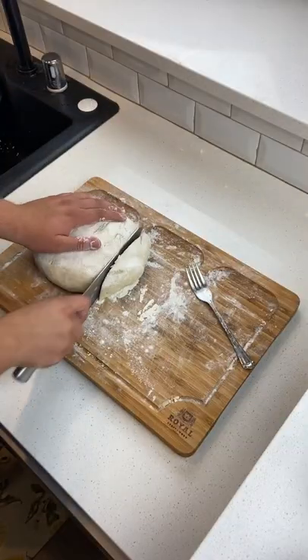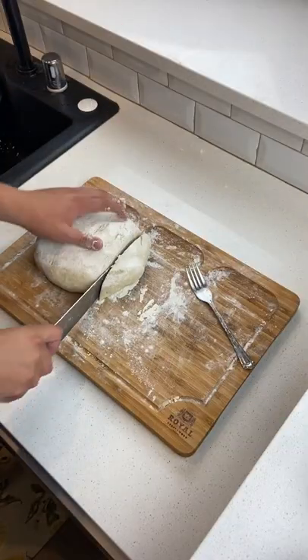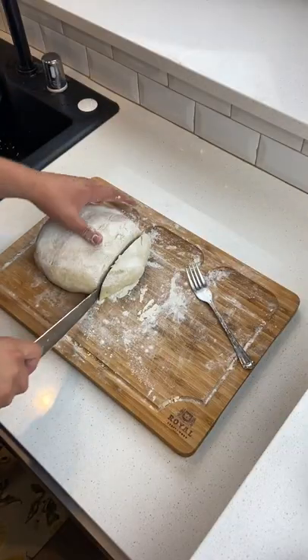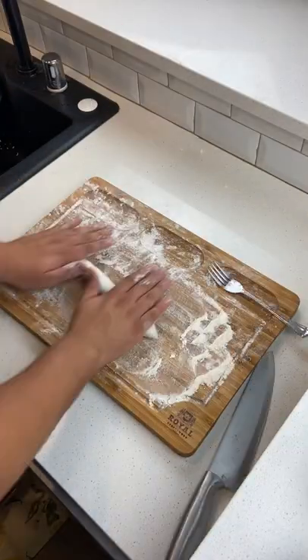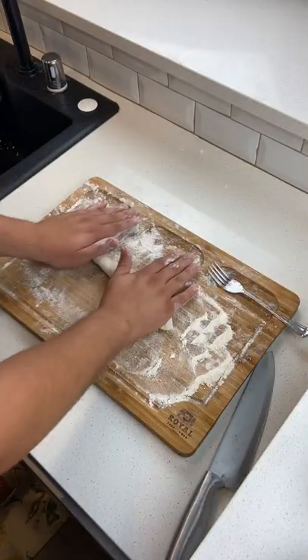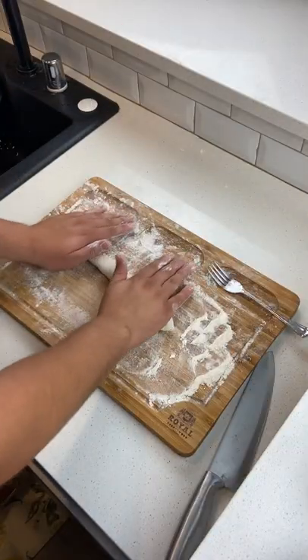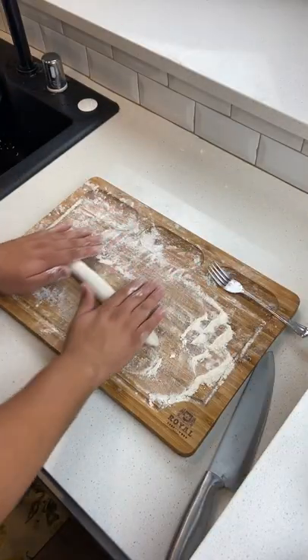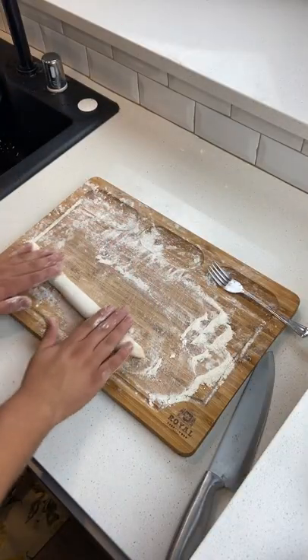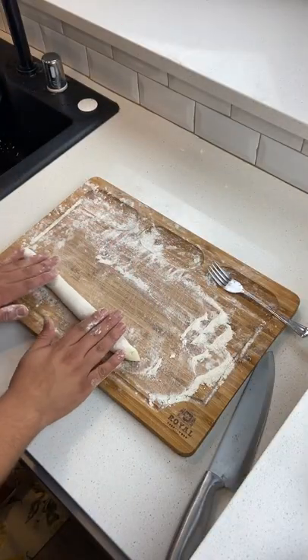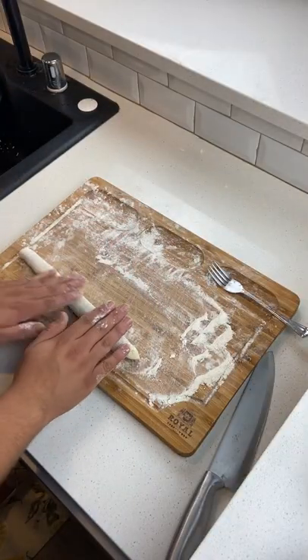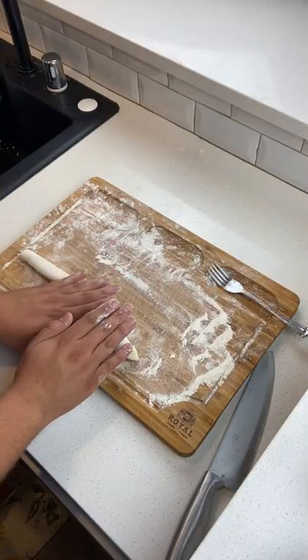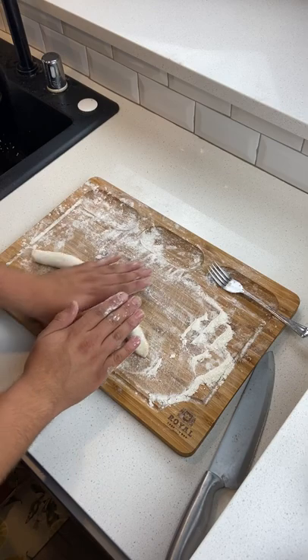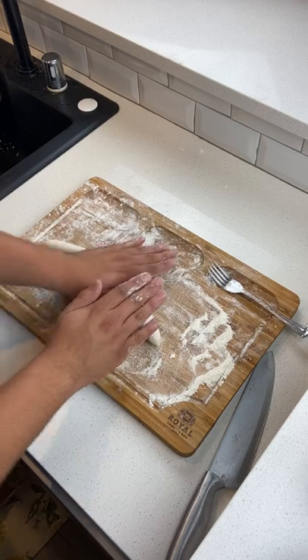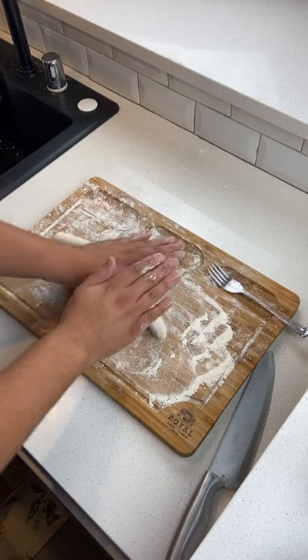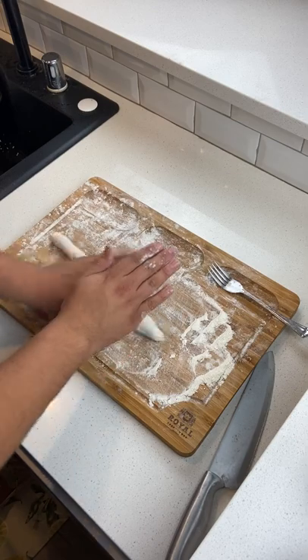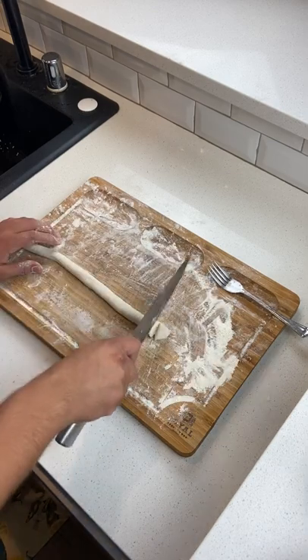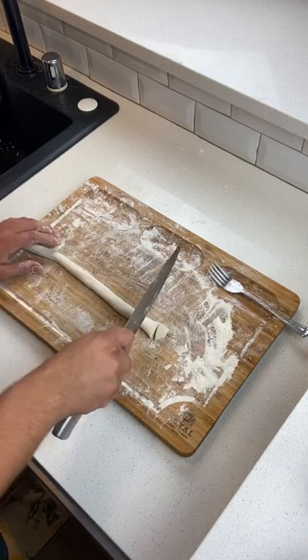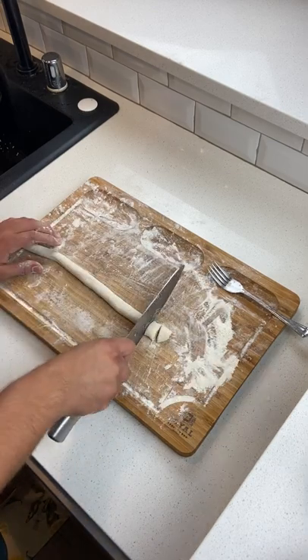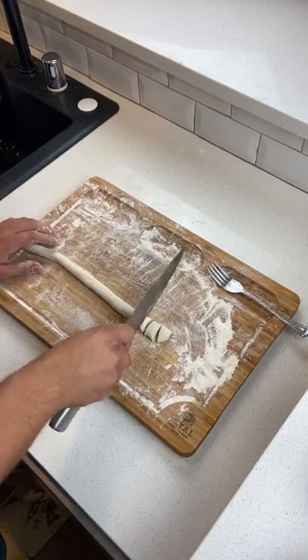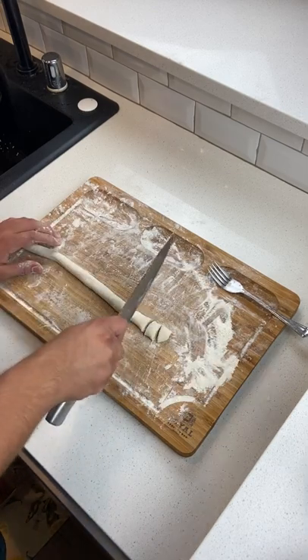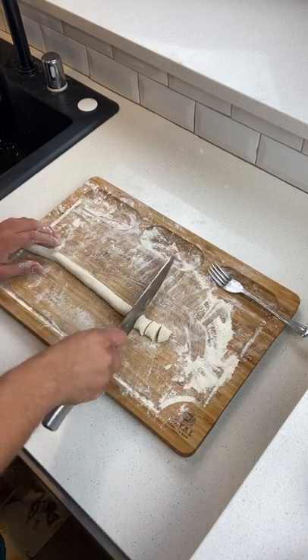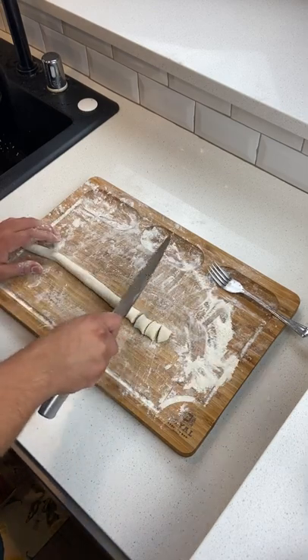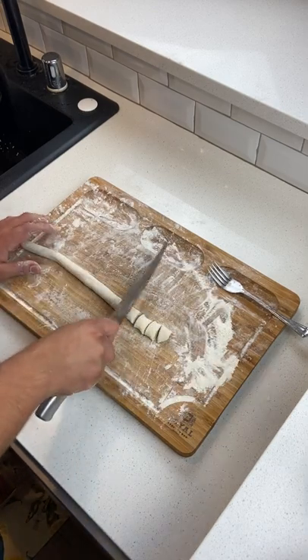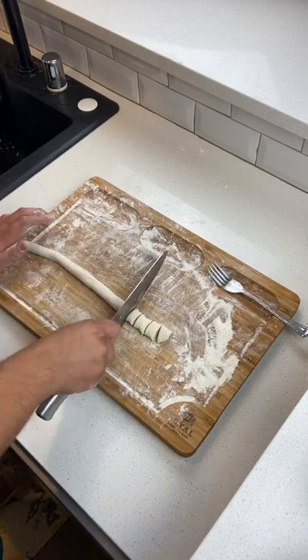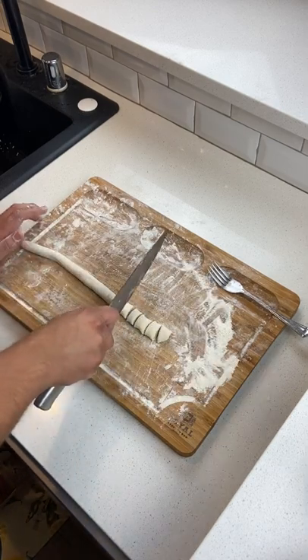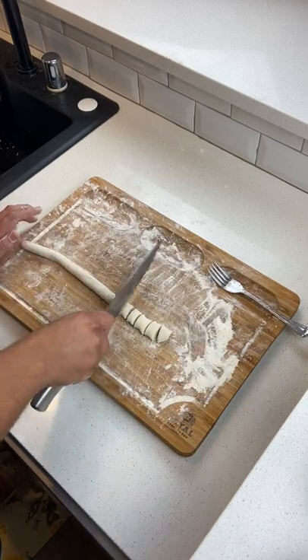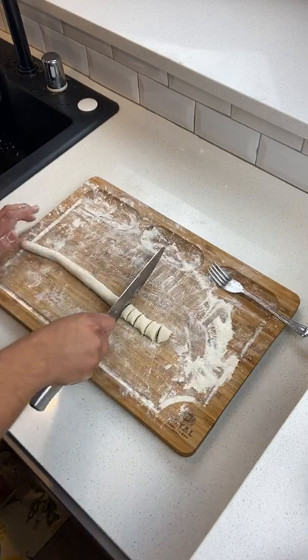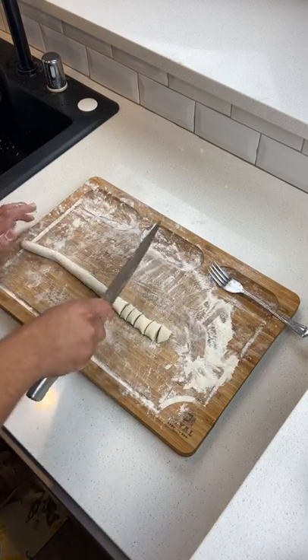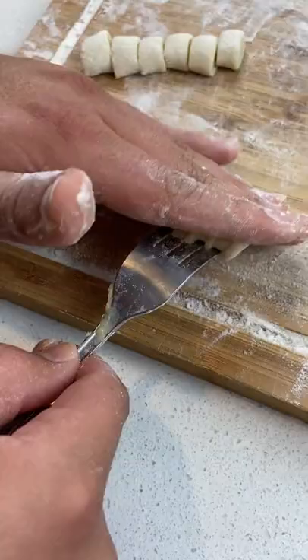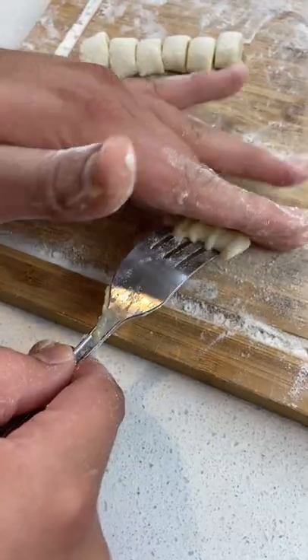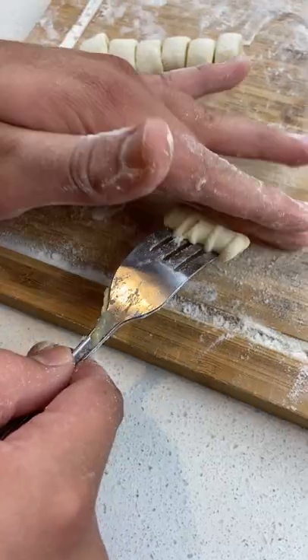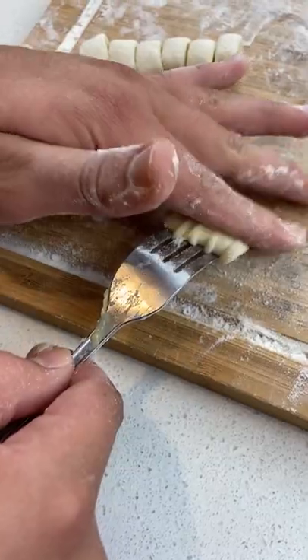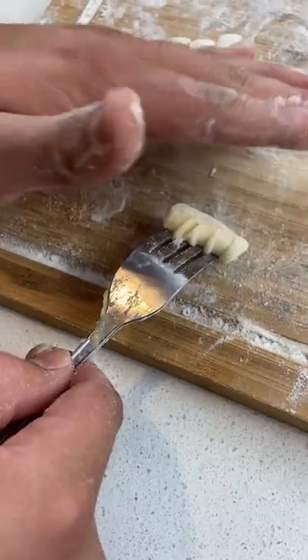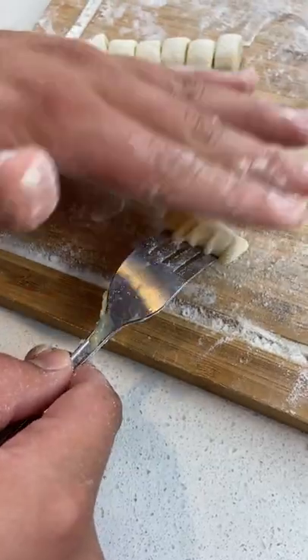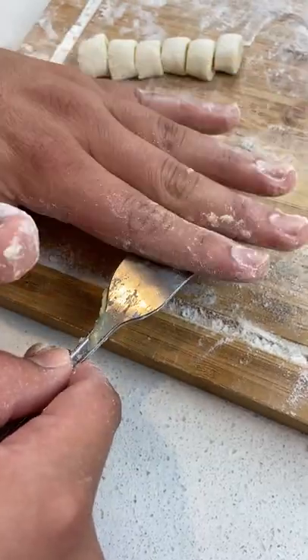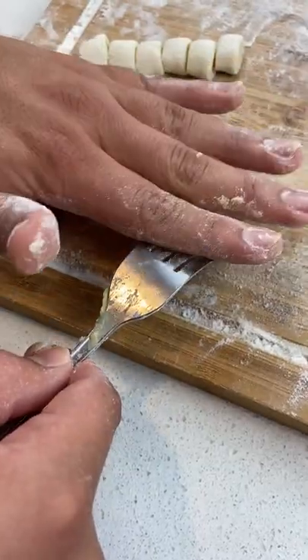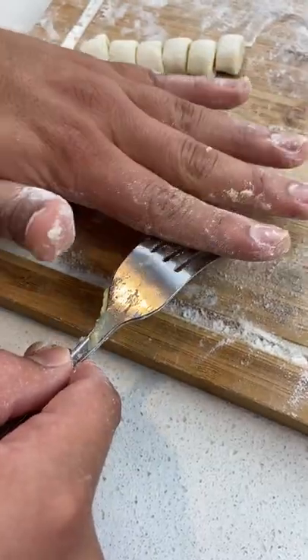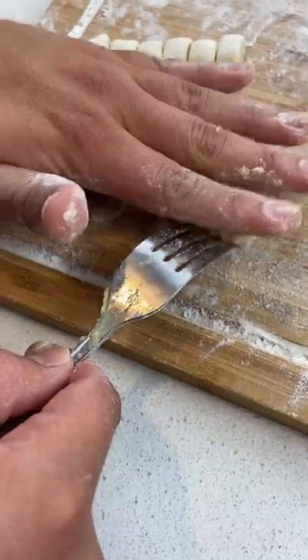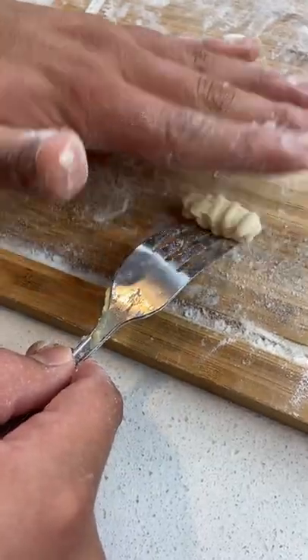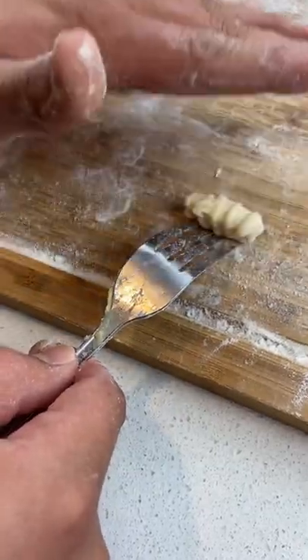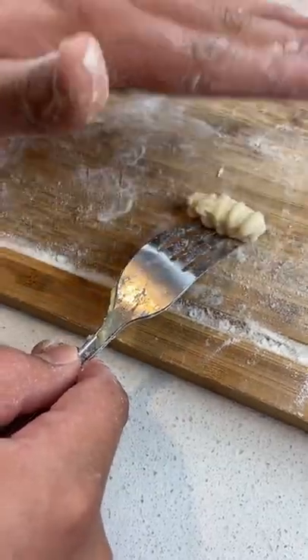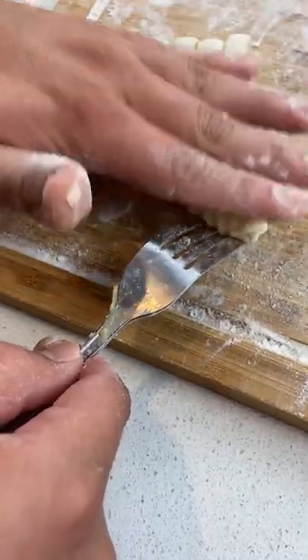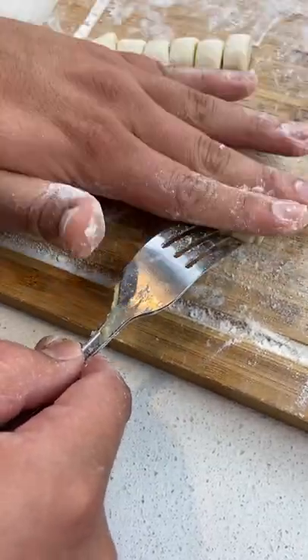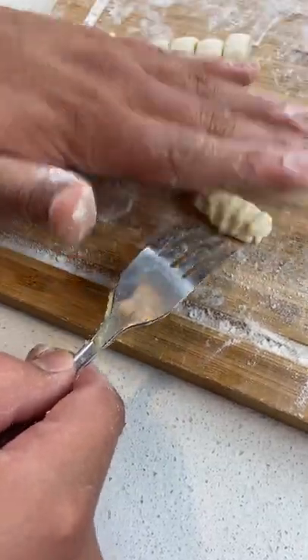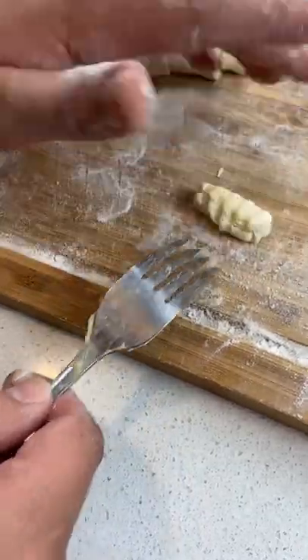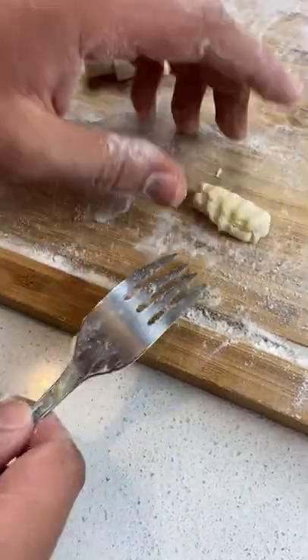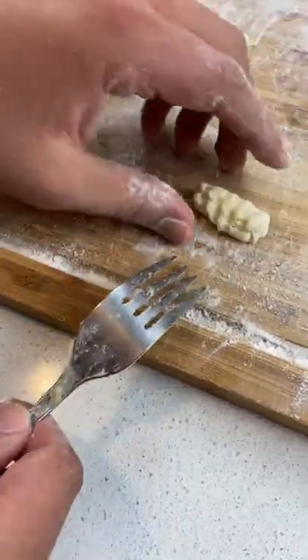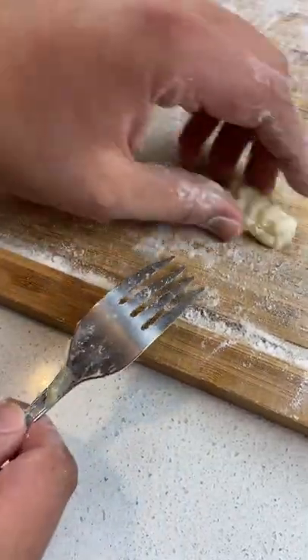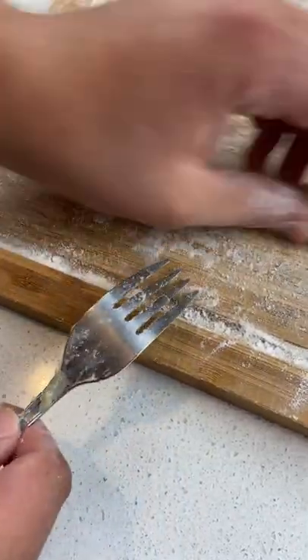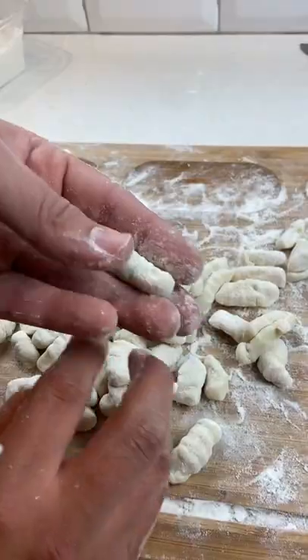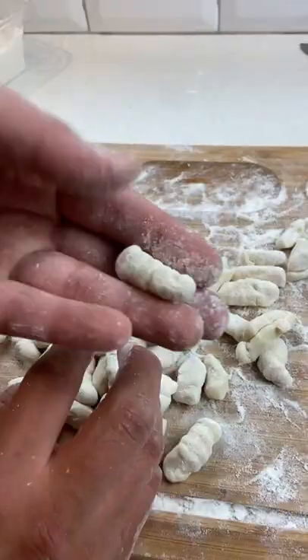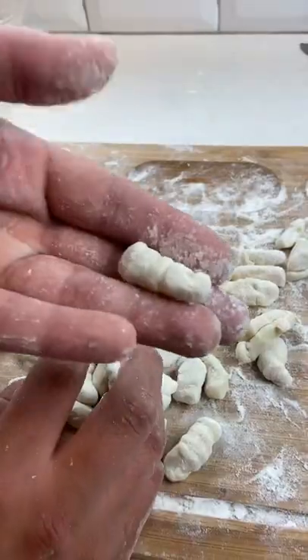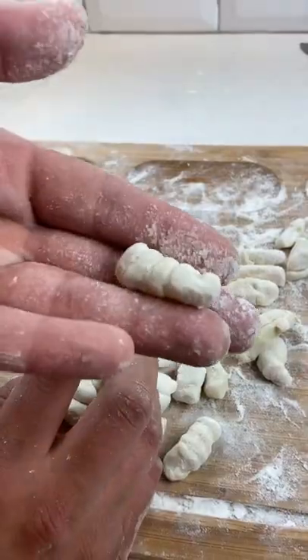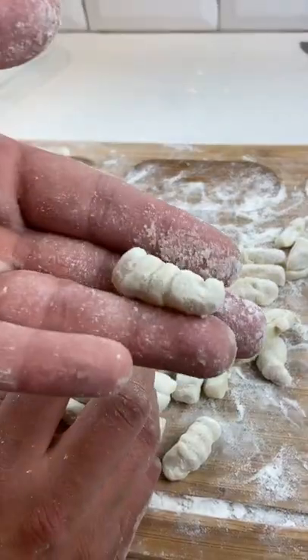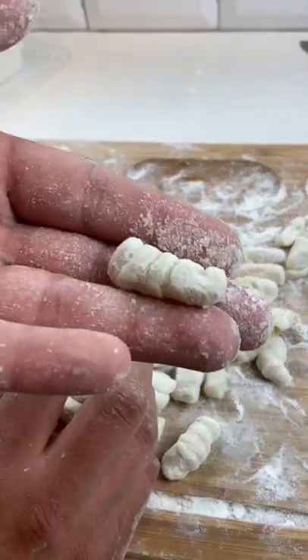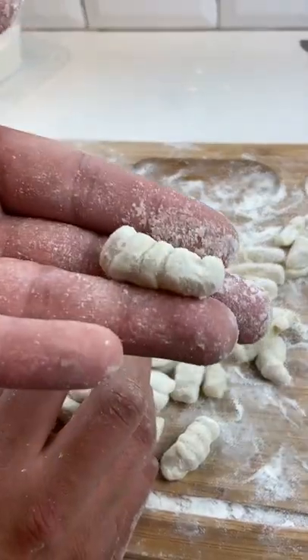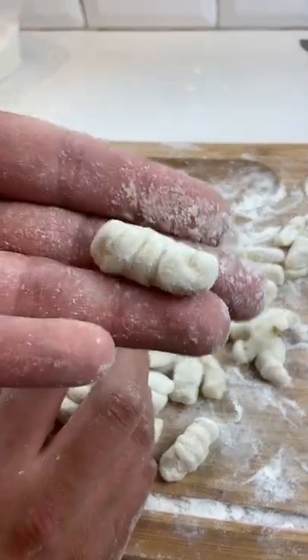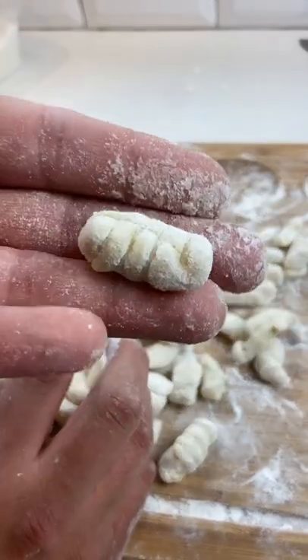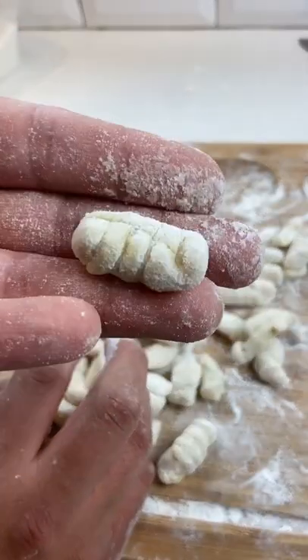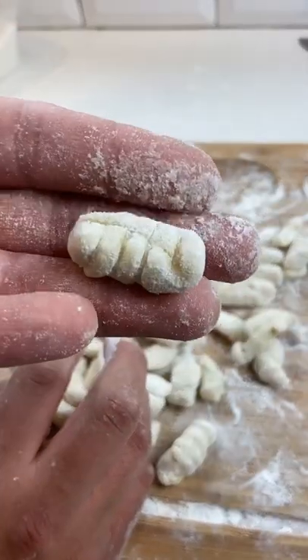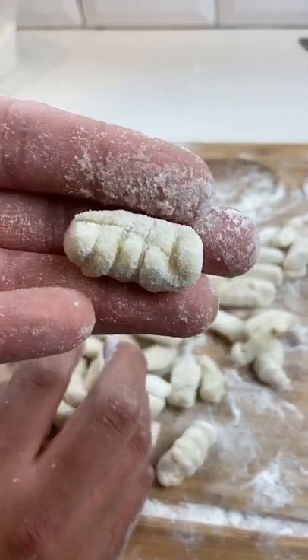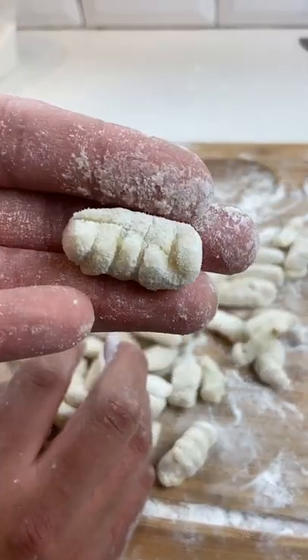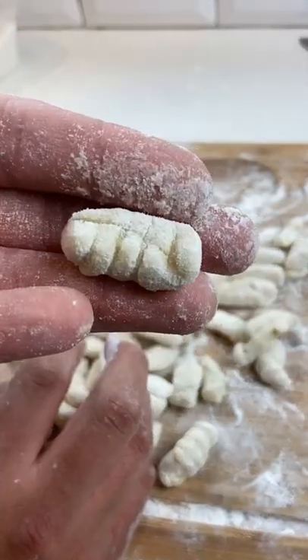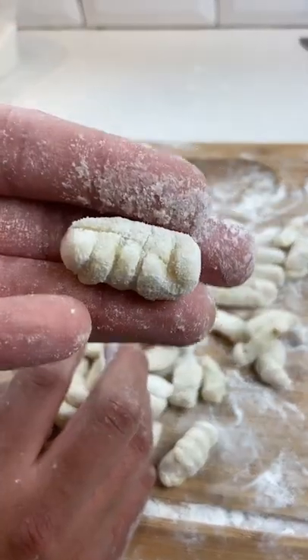You're going to roll it out into a log, cut it into small shapes, and roll them on a fork. This helps collect the sauce later on.